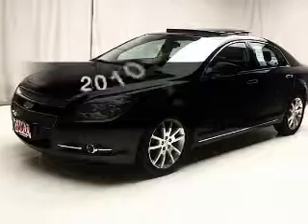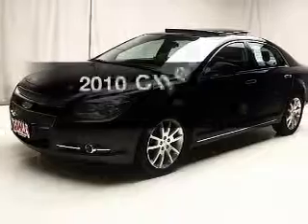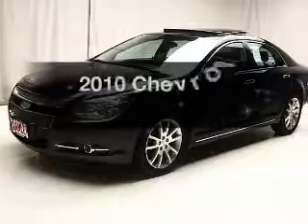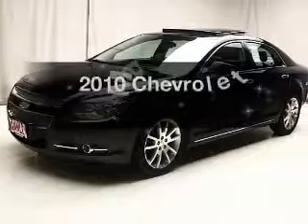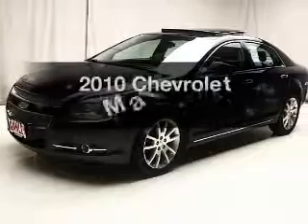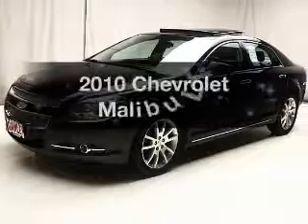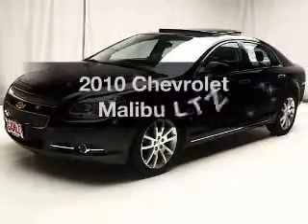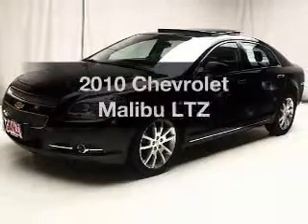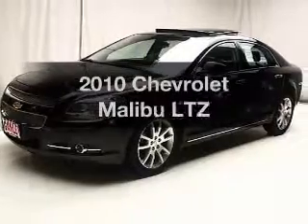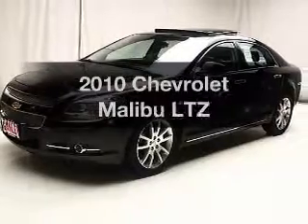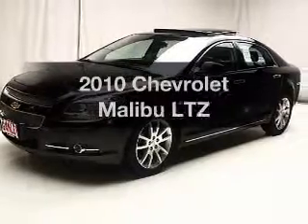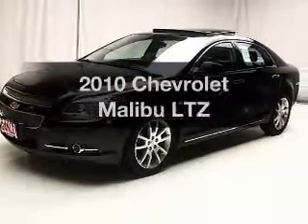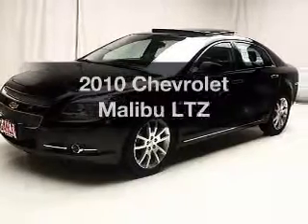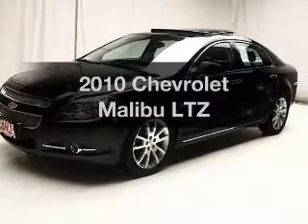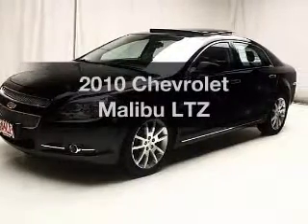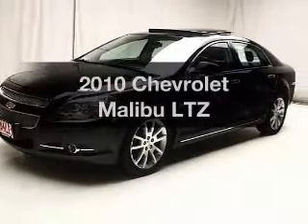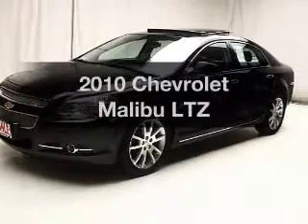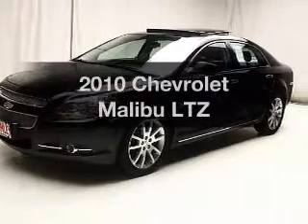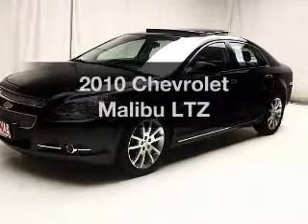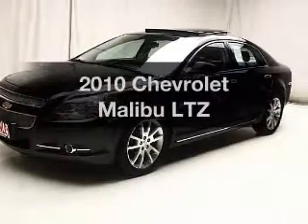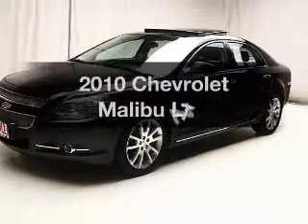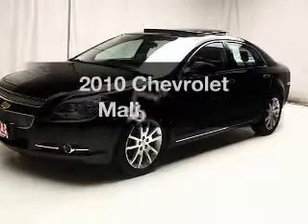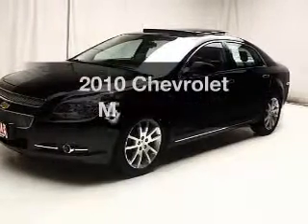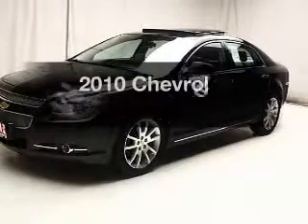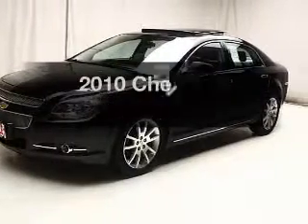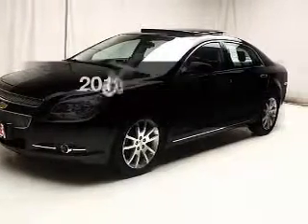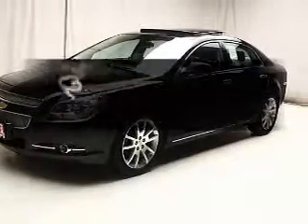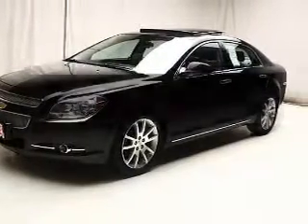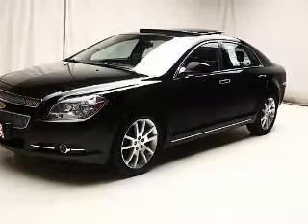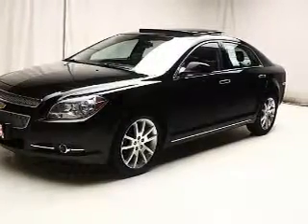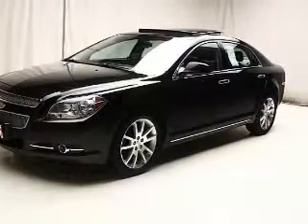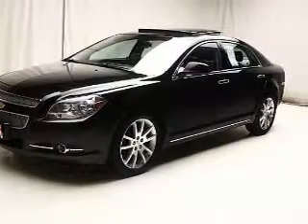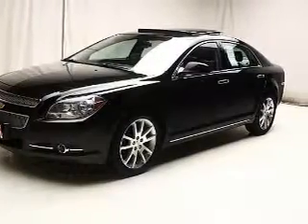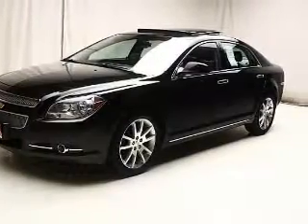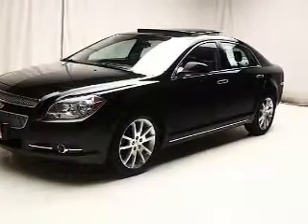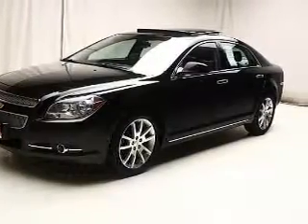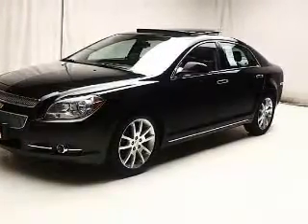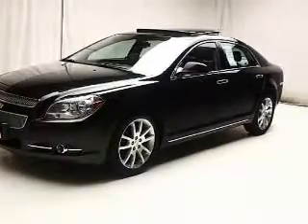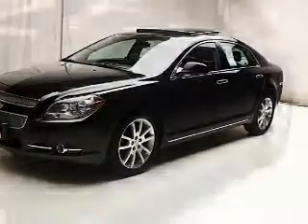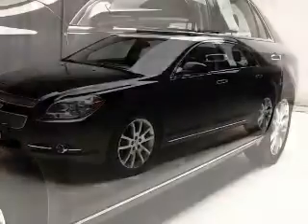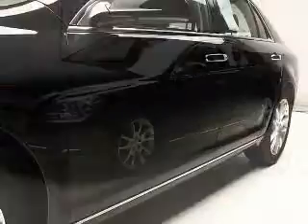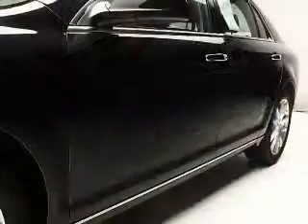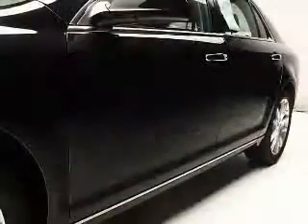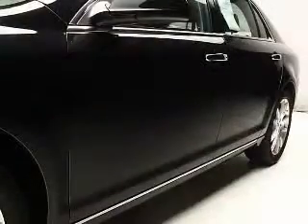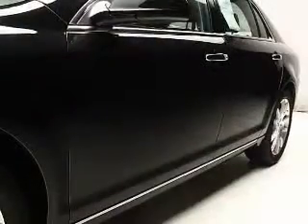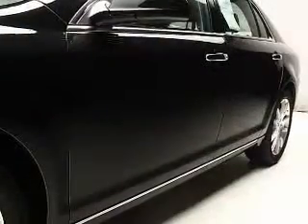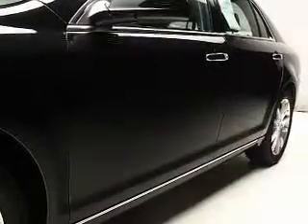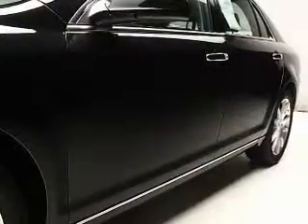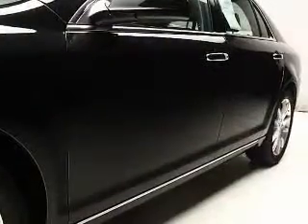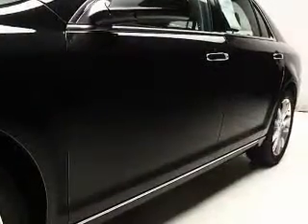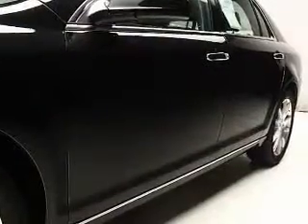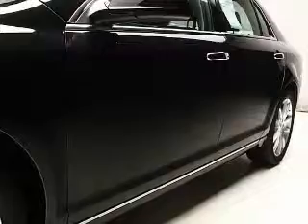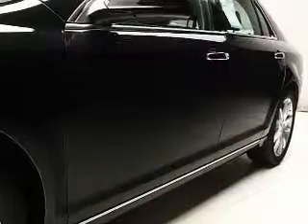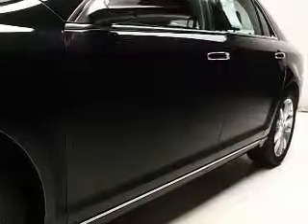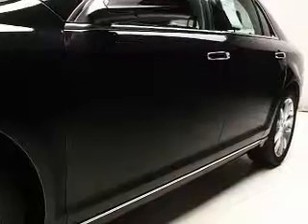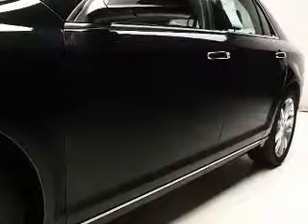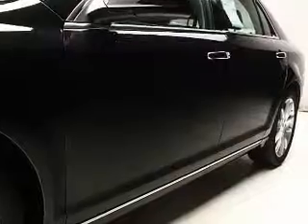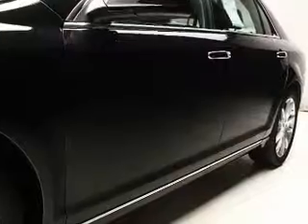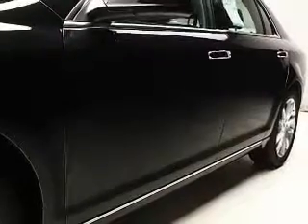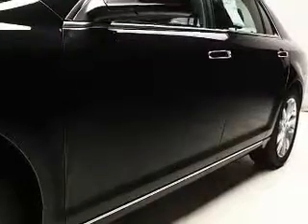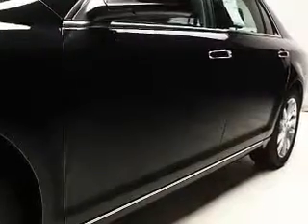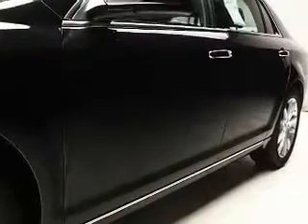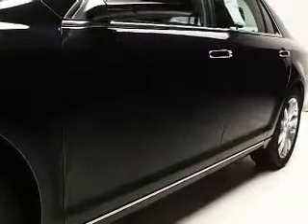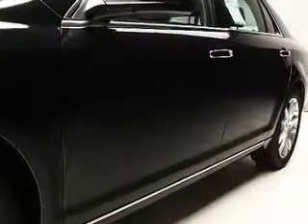Introducing the 2010 Chevrolet Malibu. Find everything you want in a ride under one roof with this vehicle.